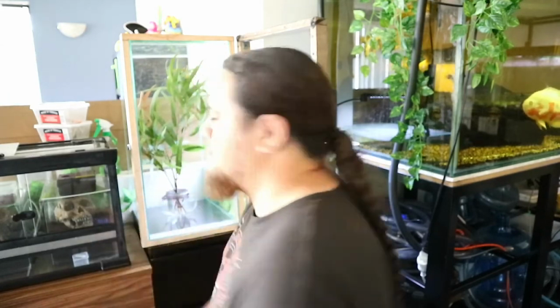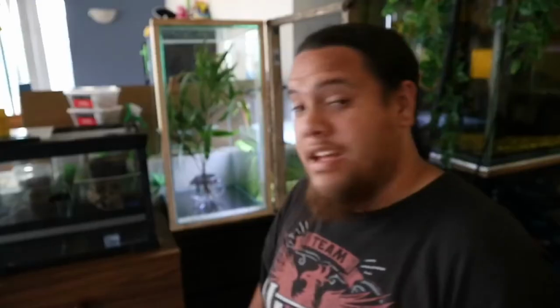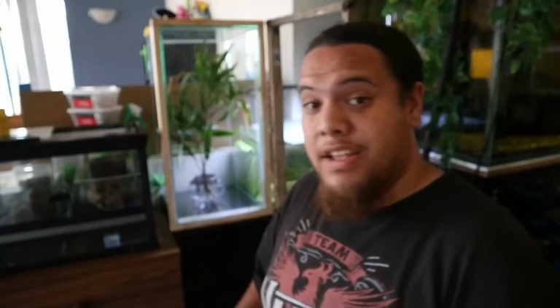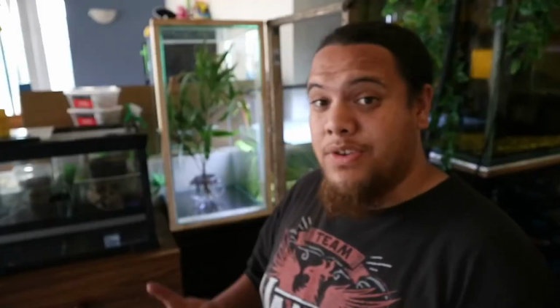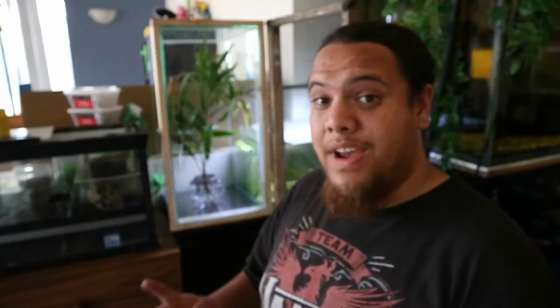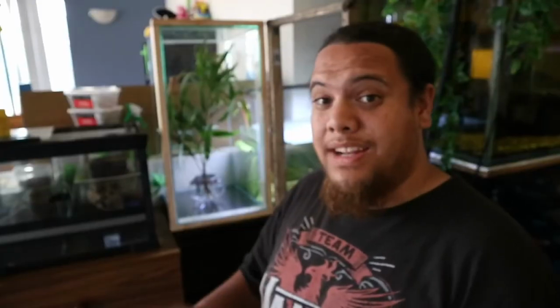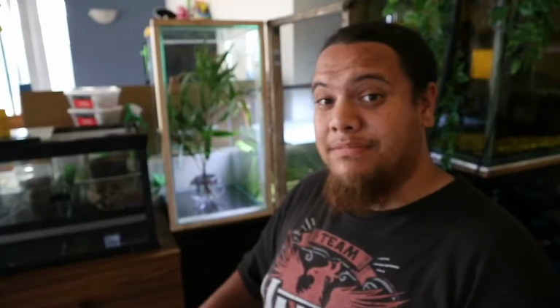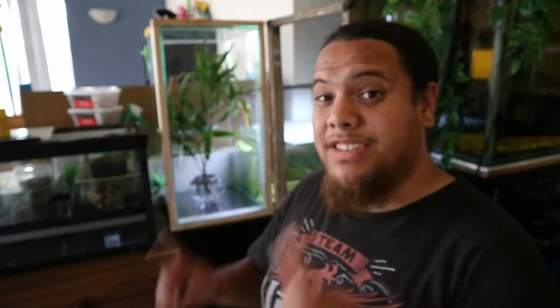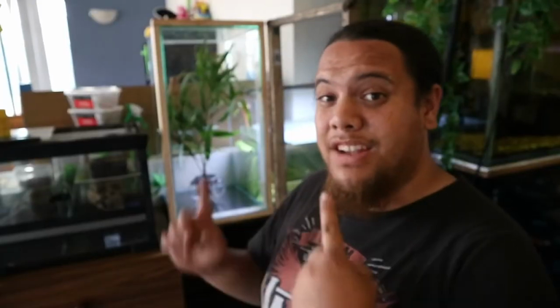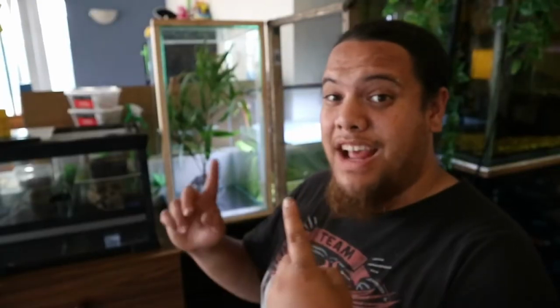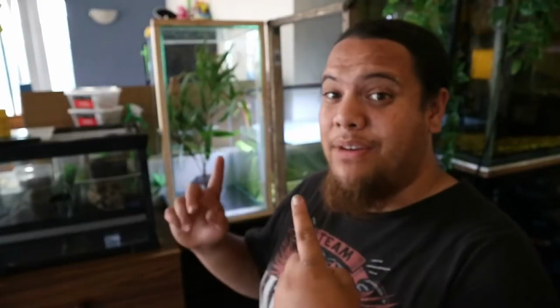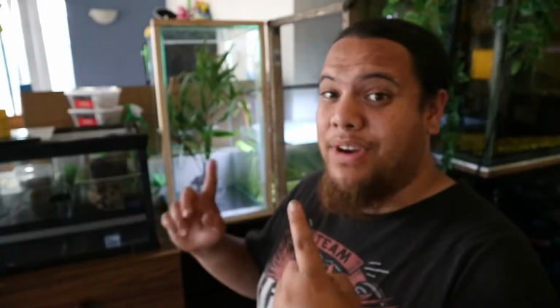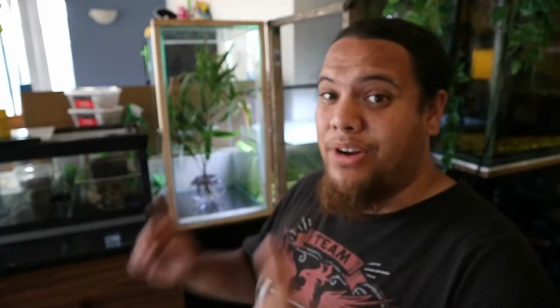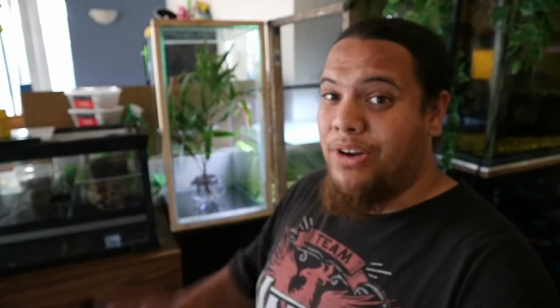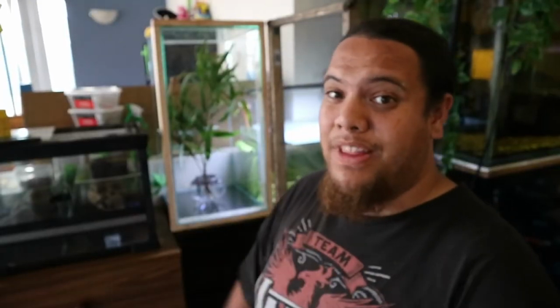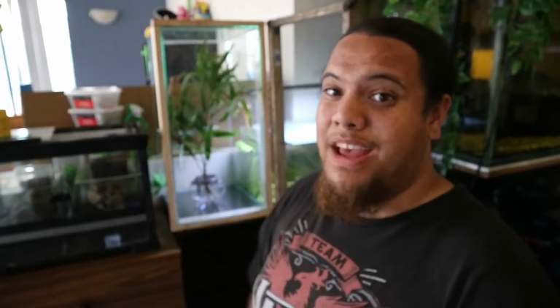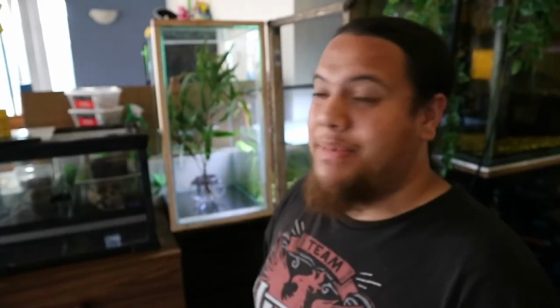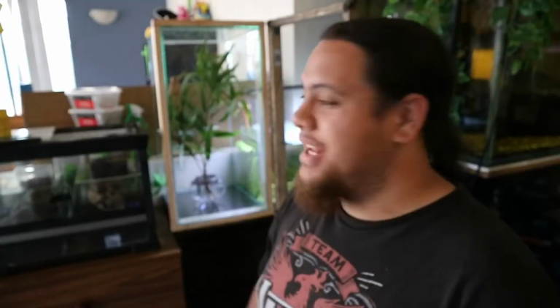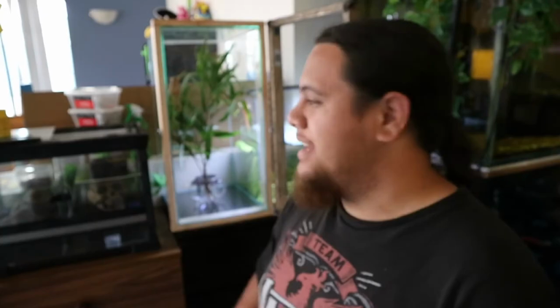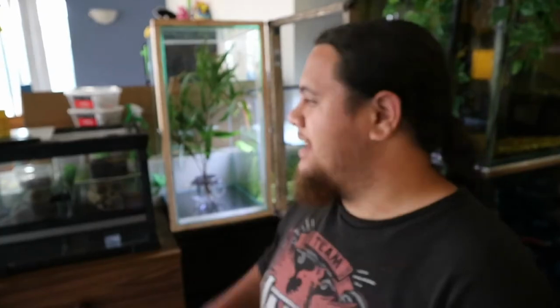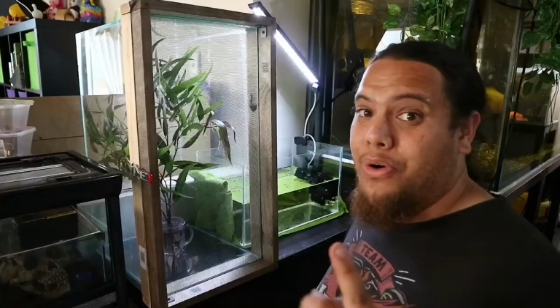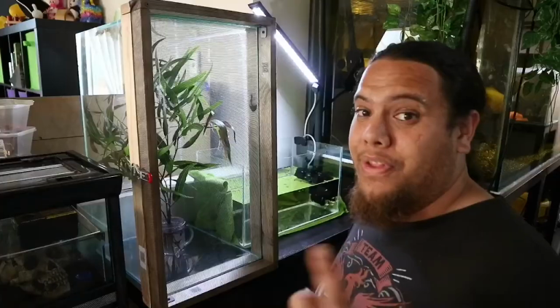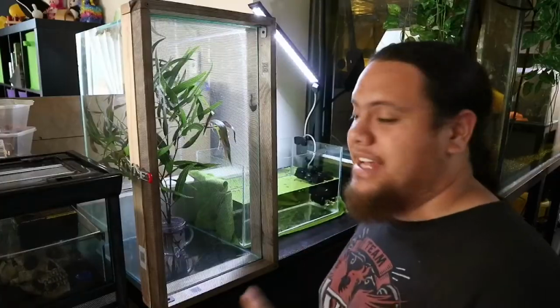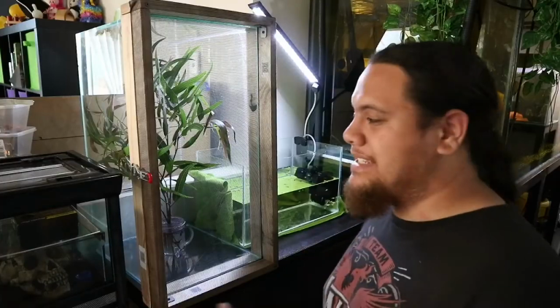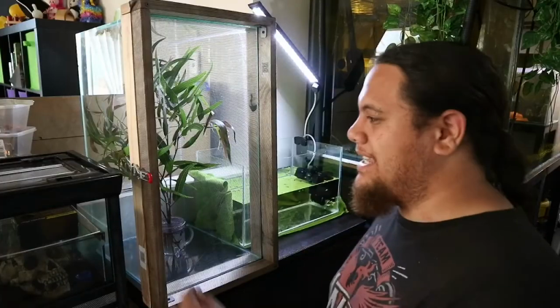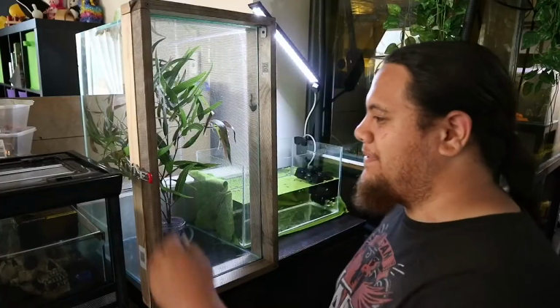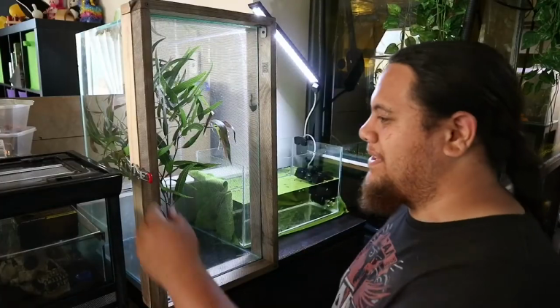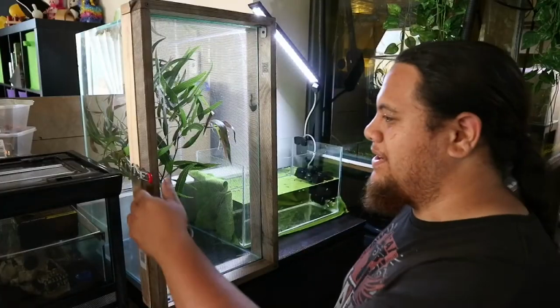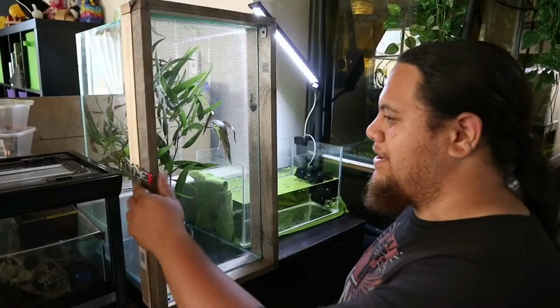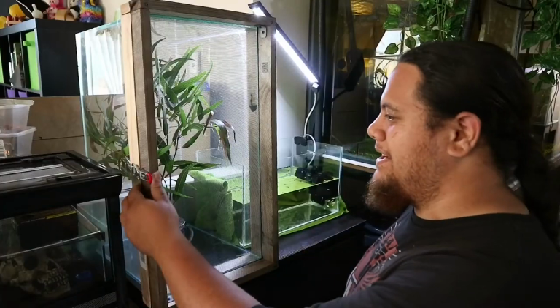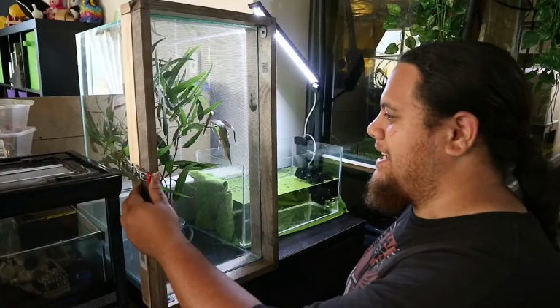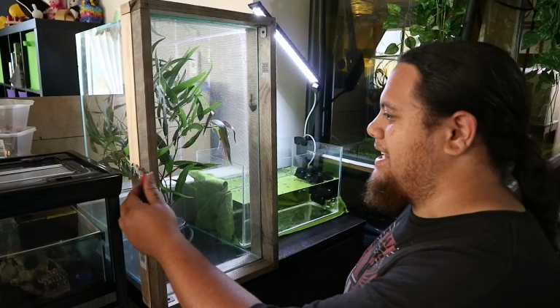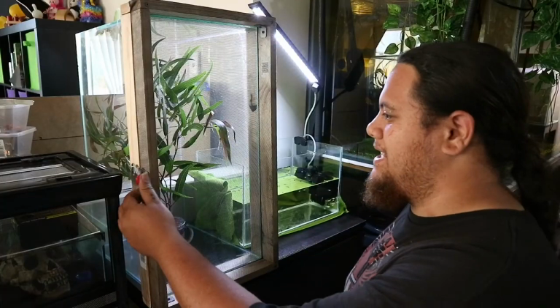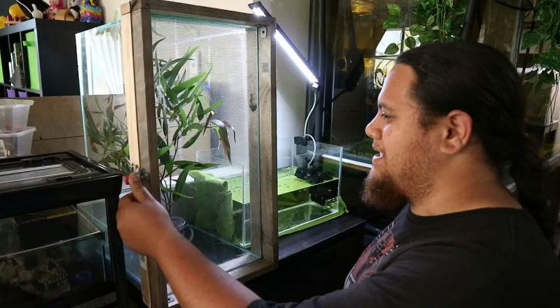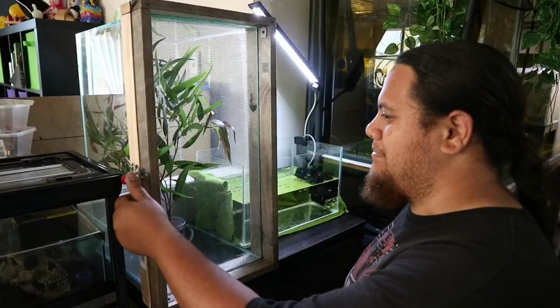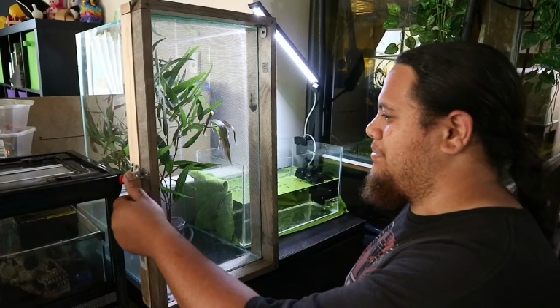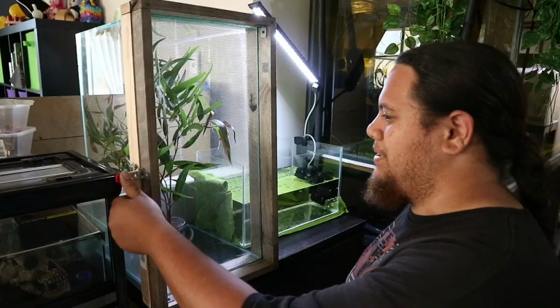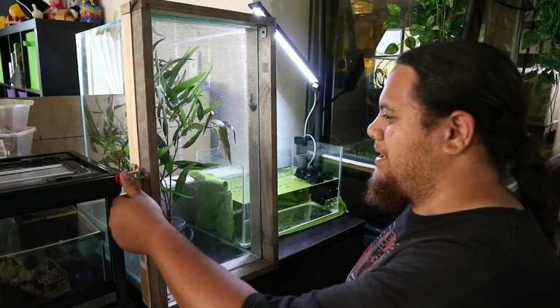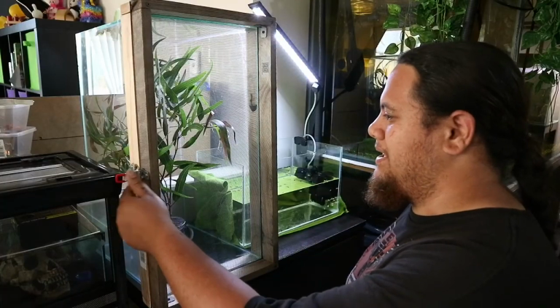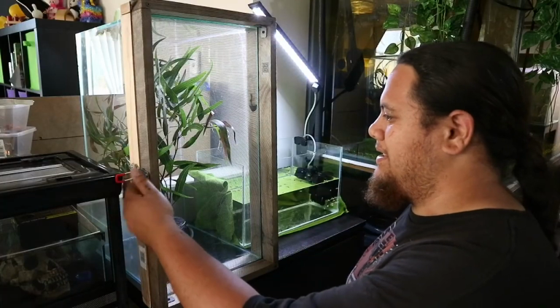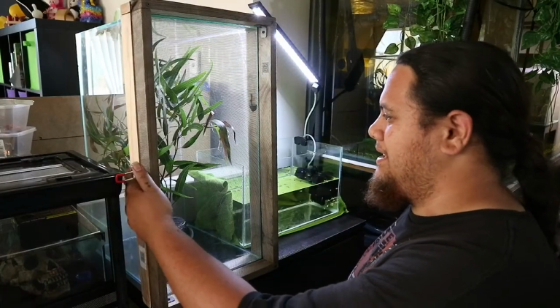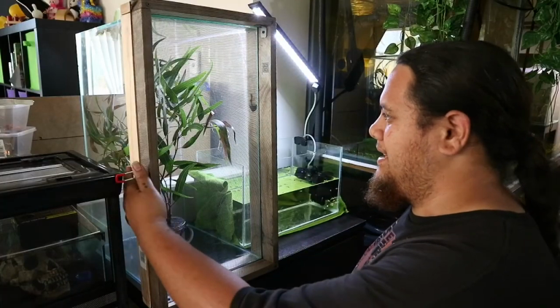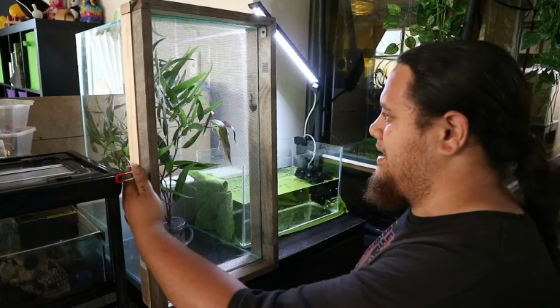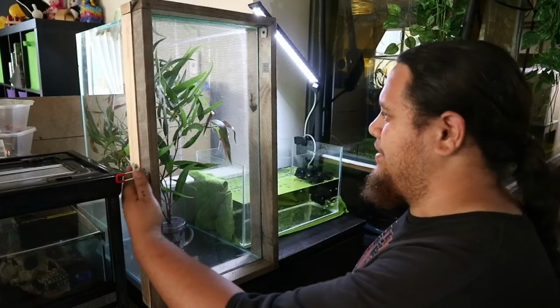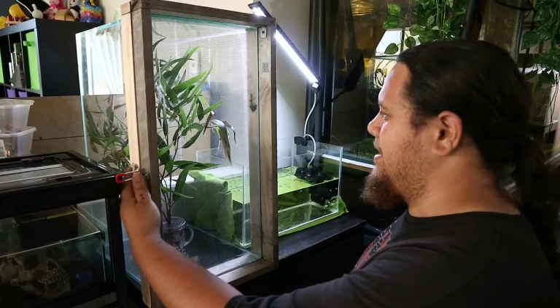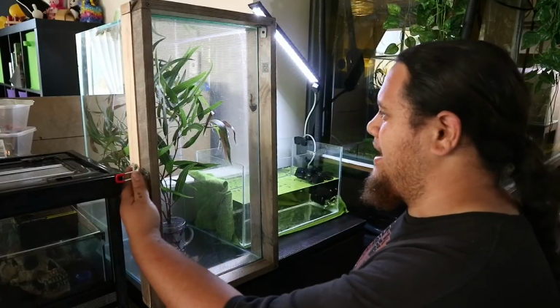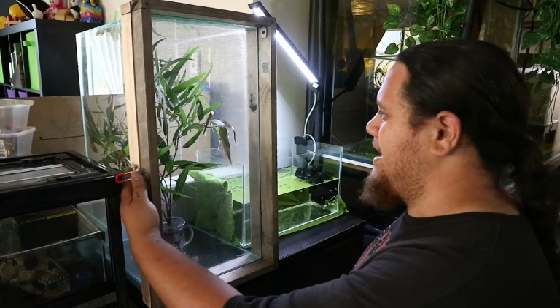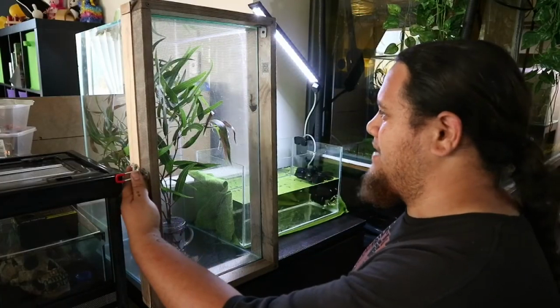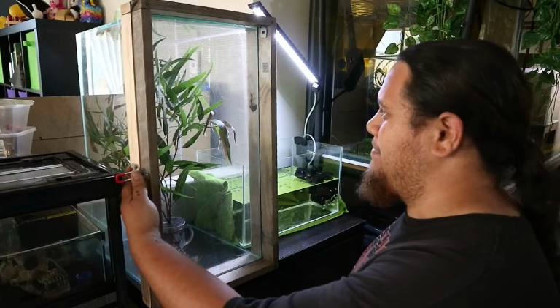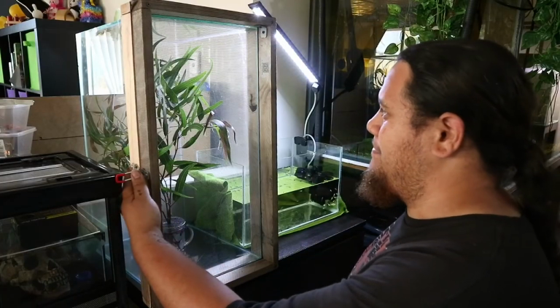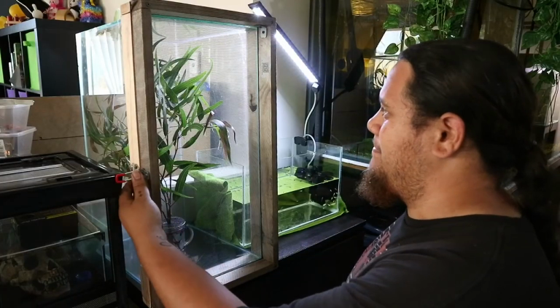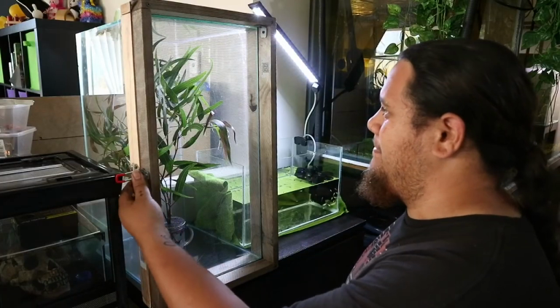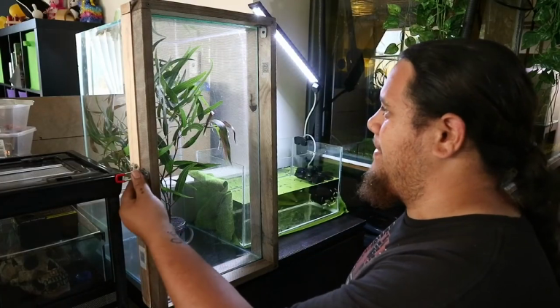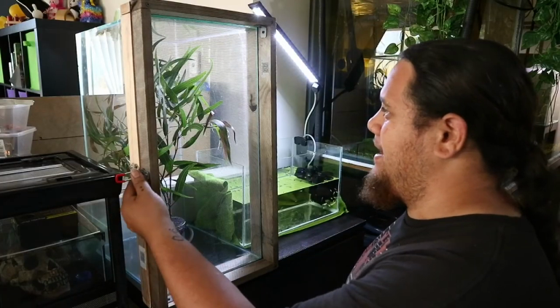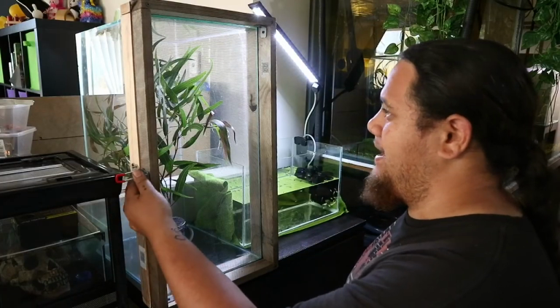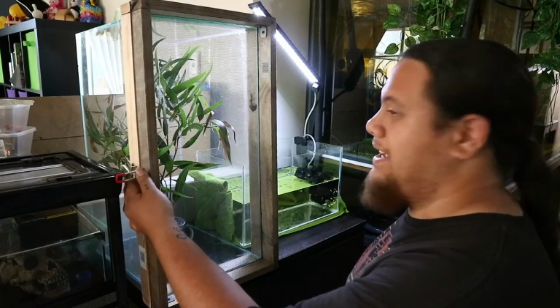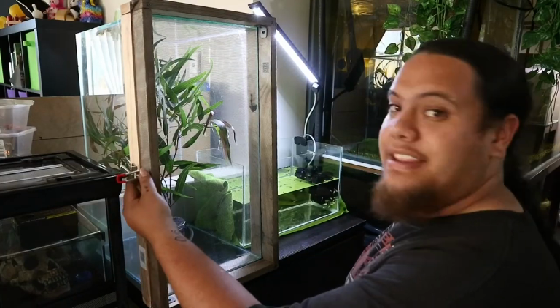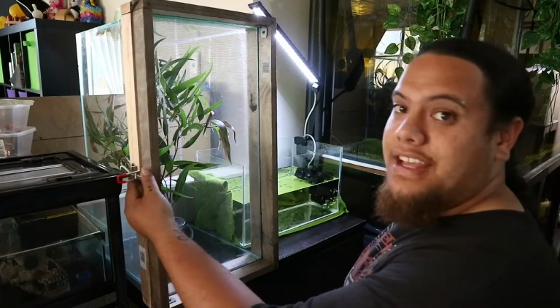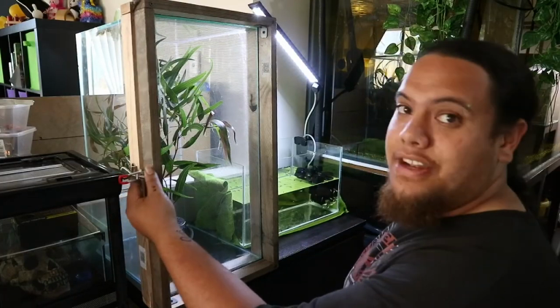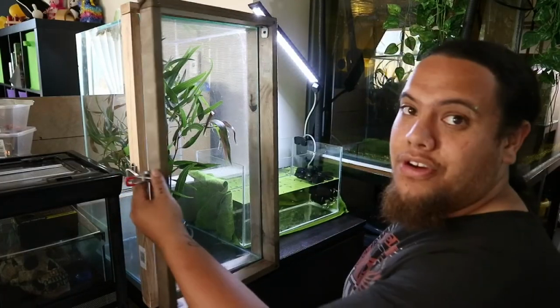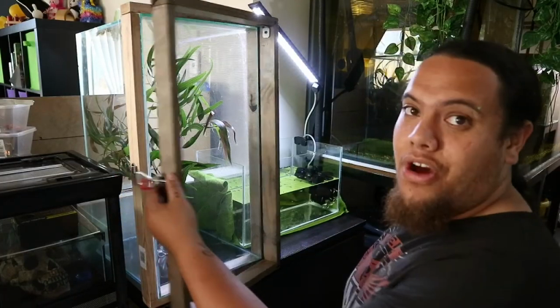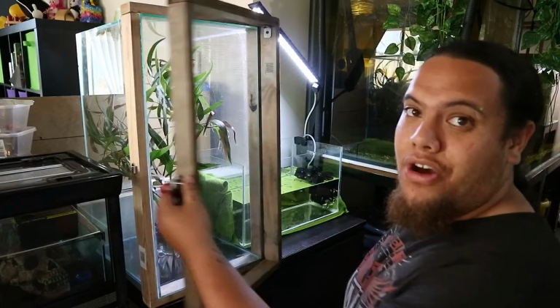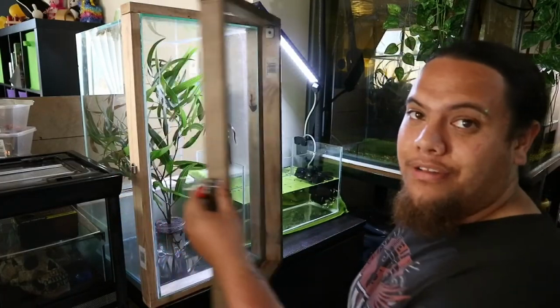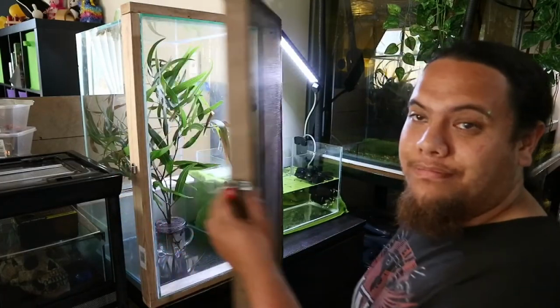Now we've got everything set up, all that's left to do is put the little guys in their new home.